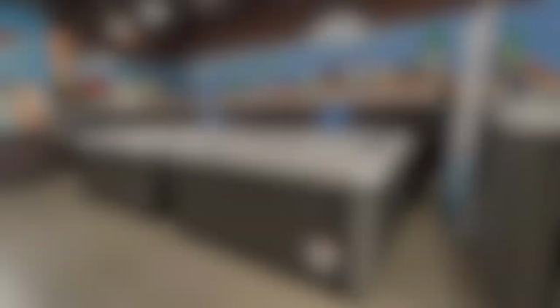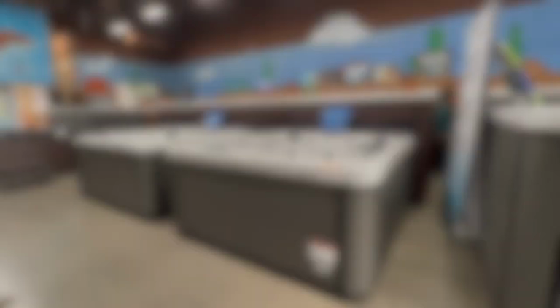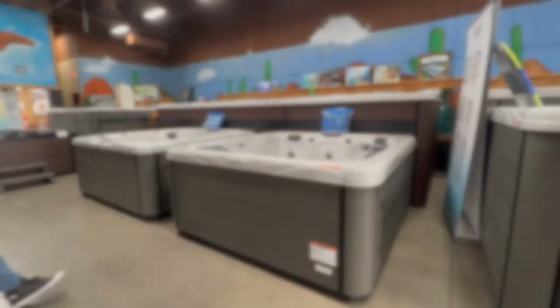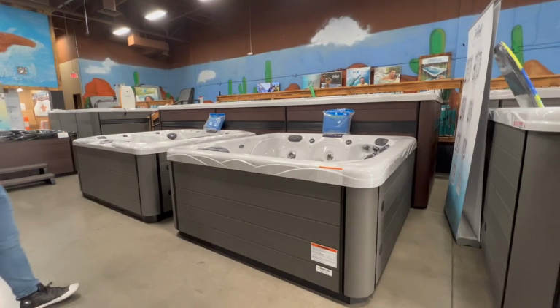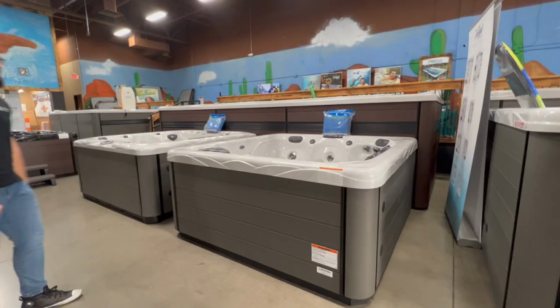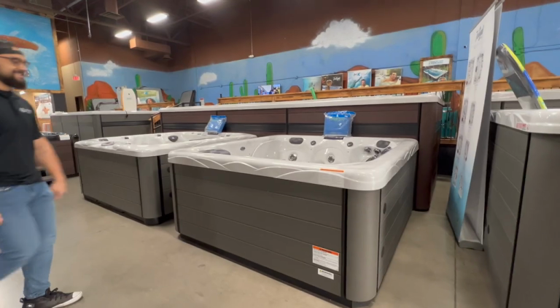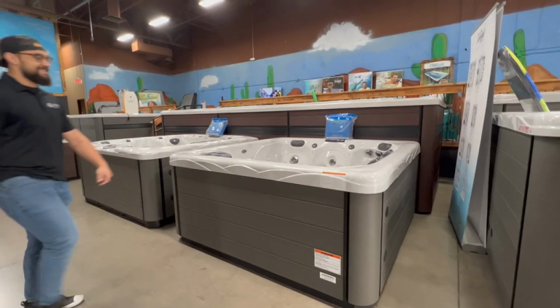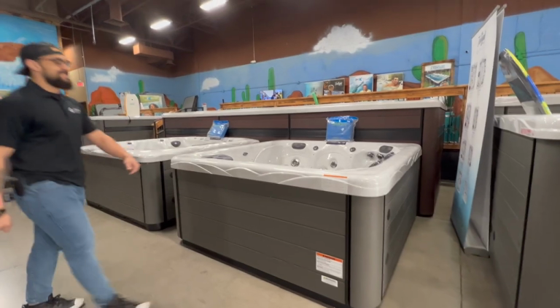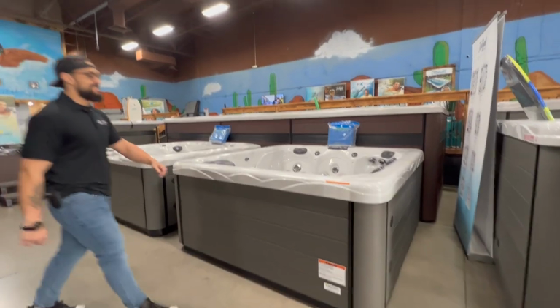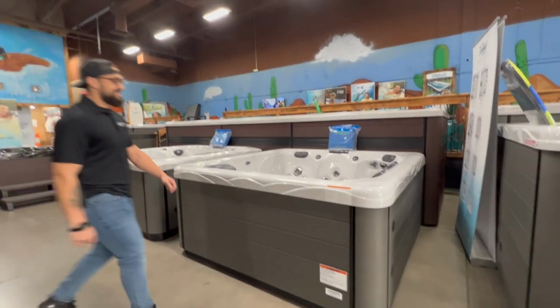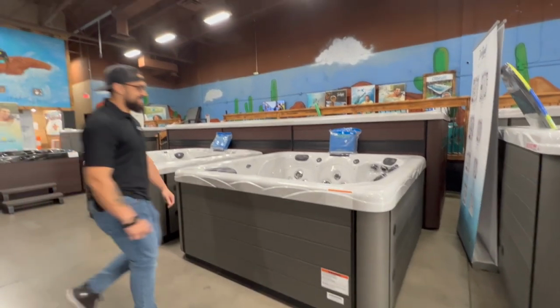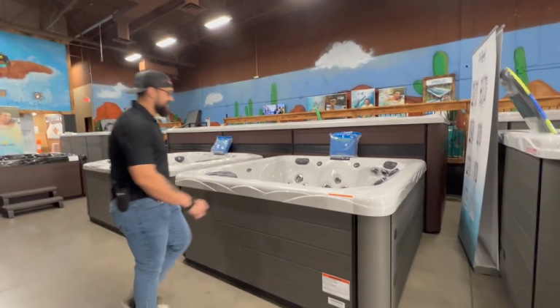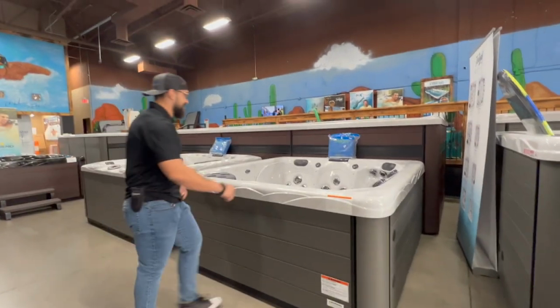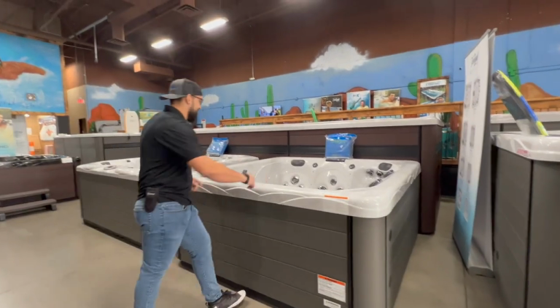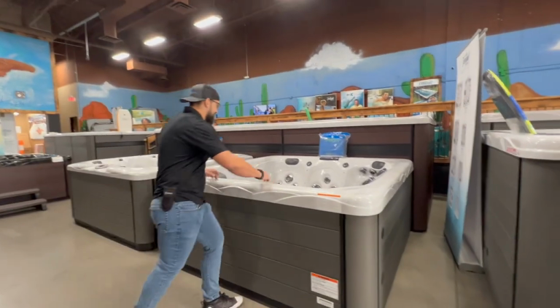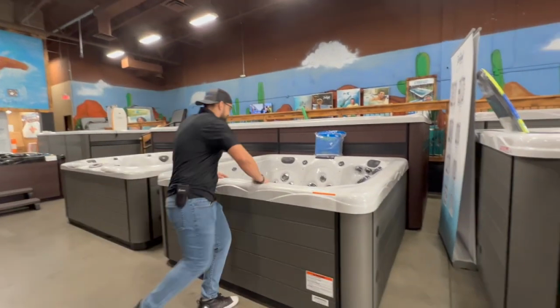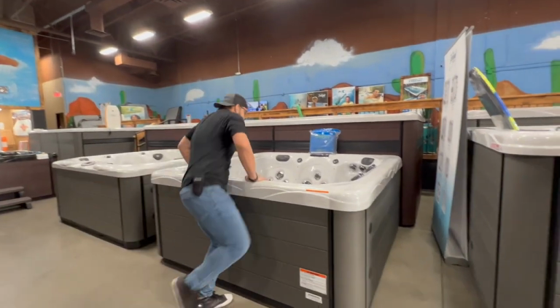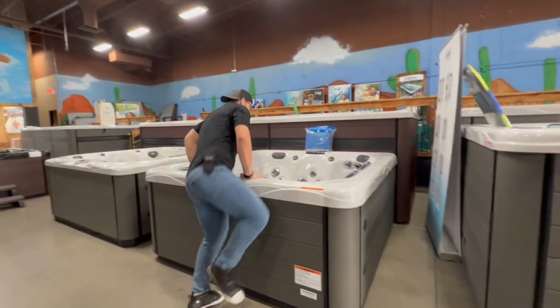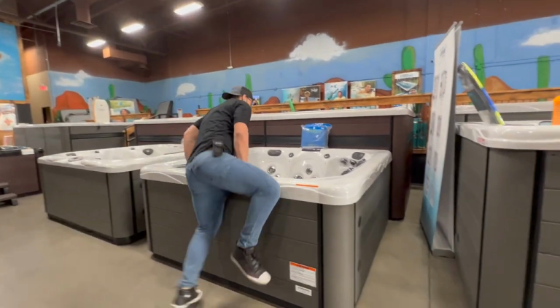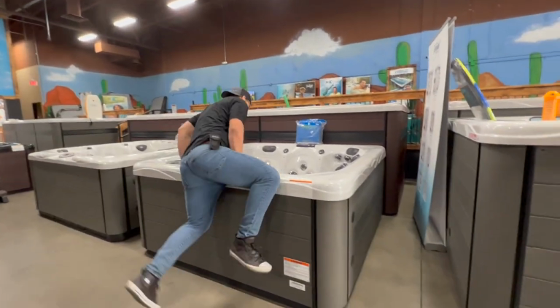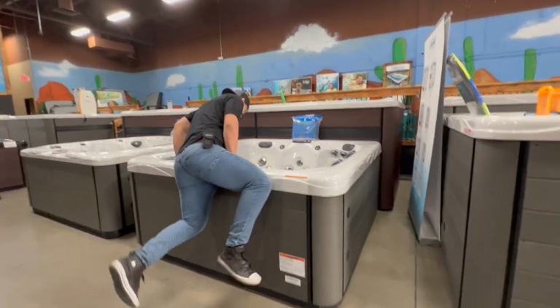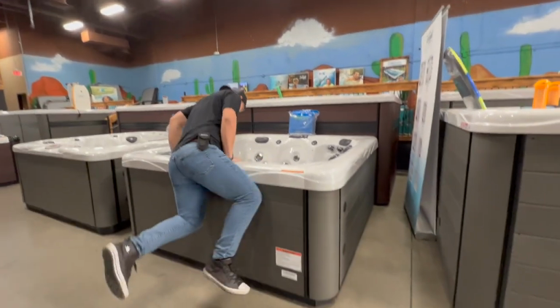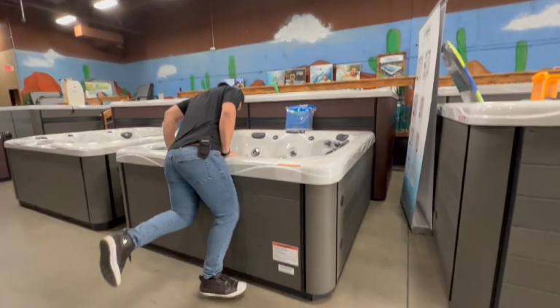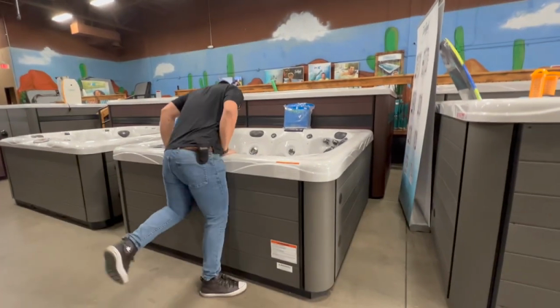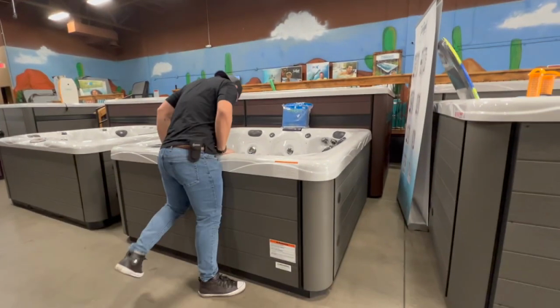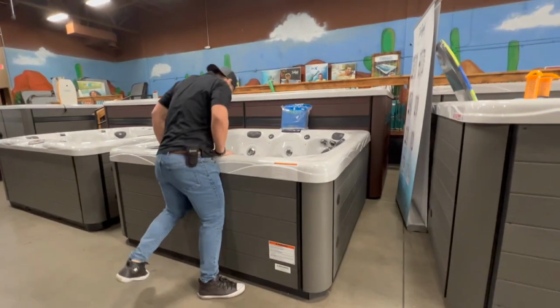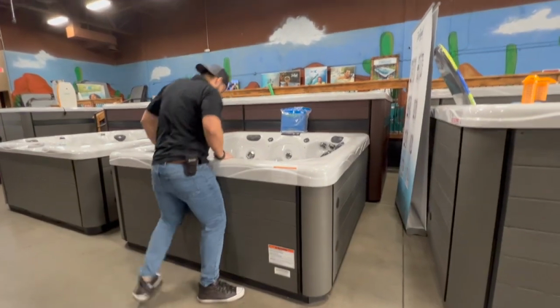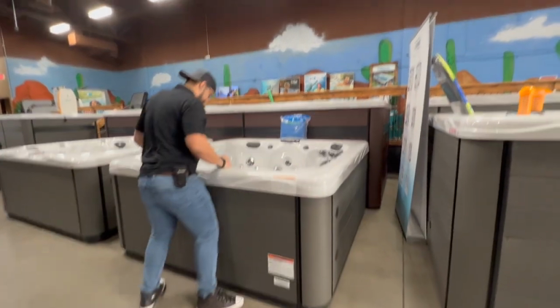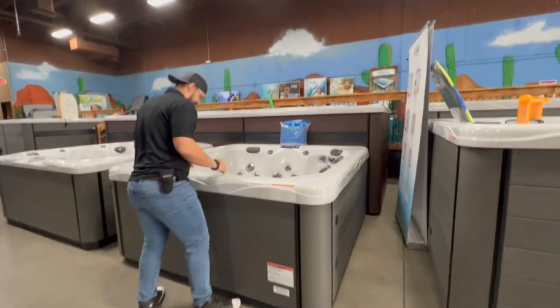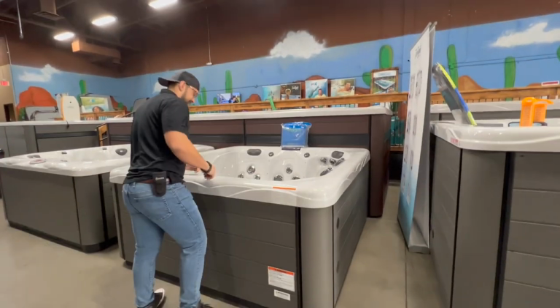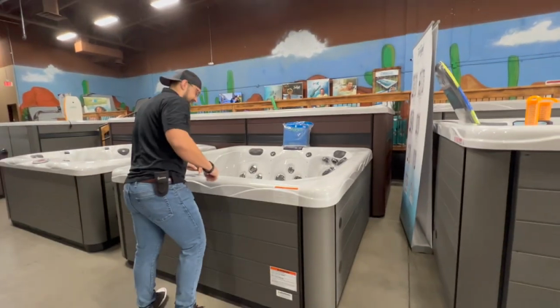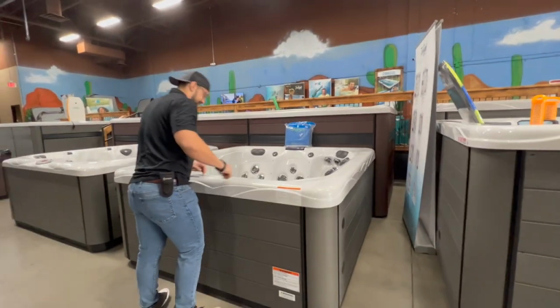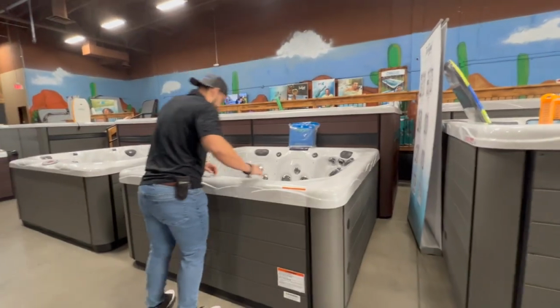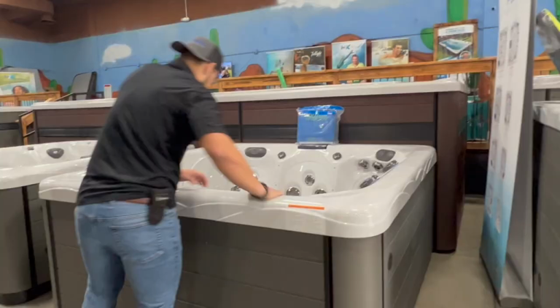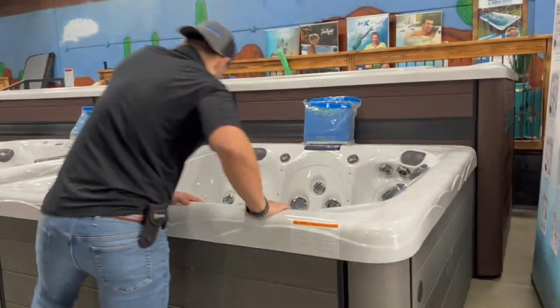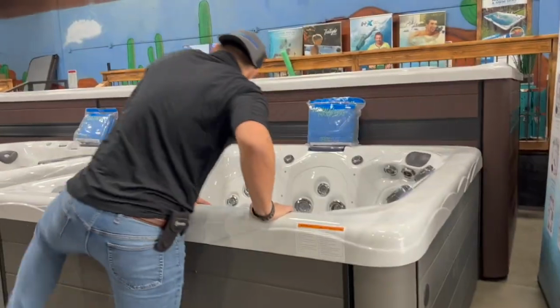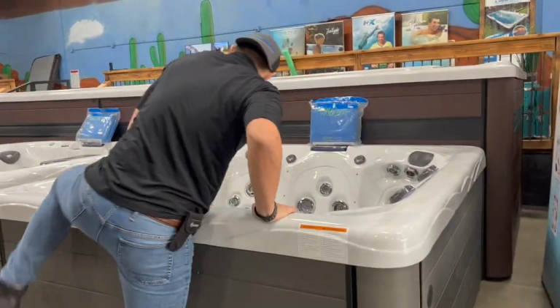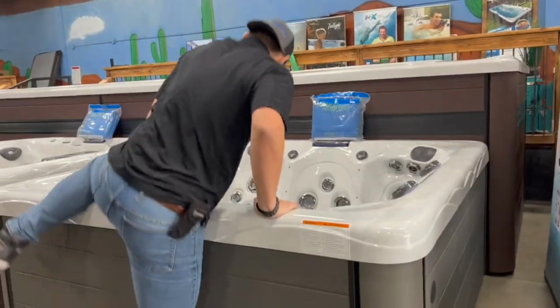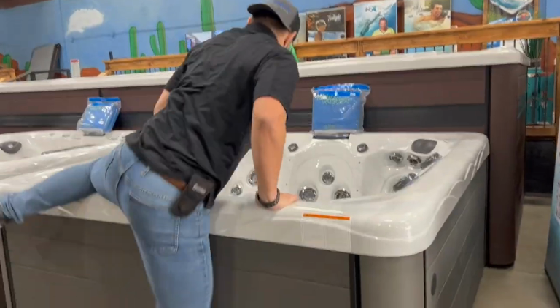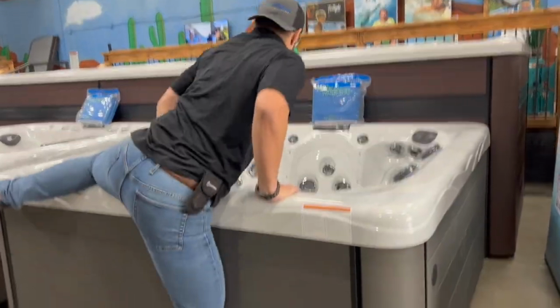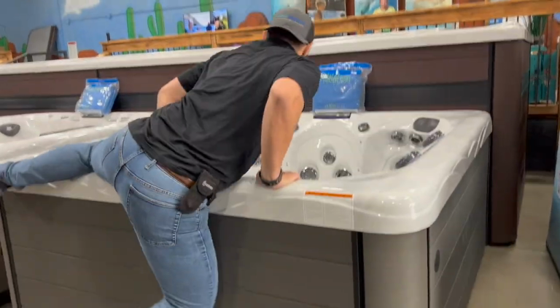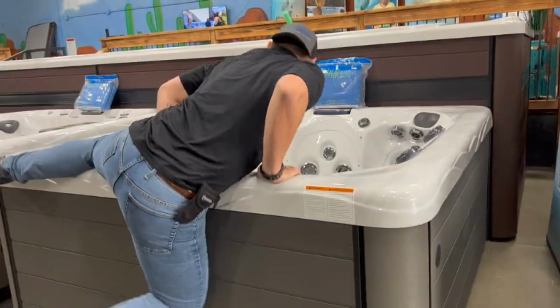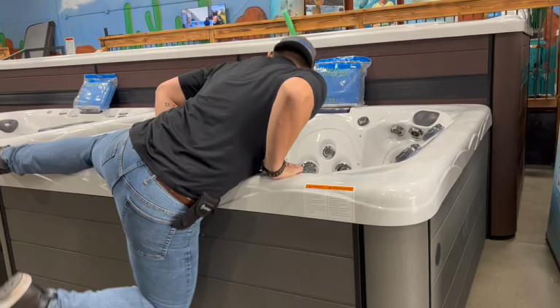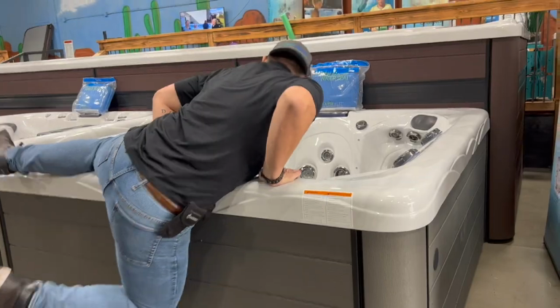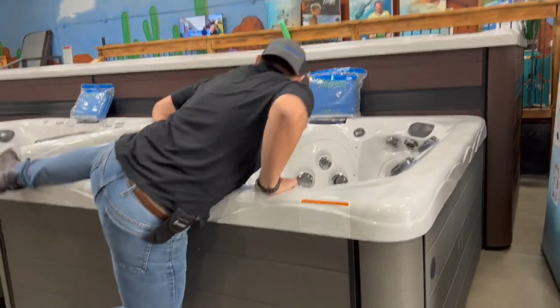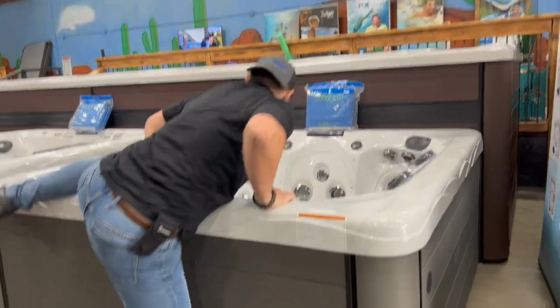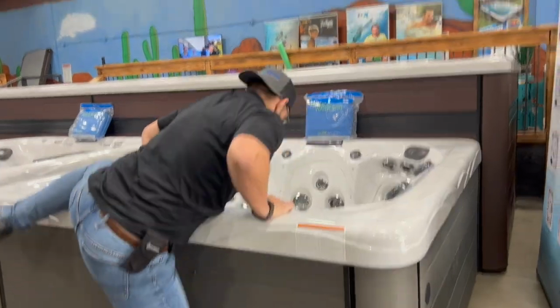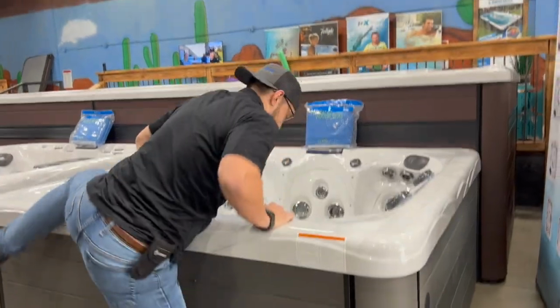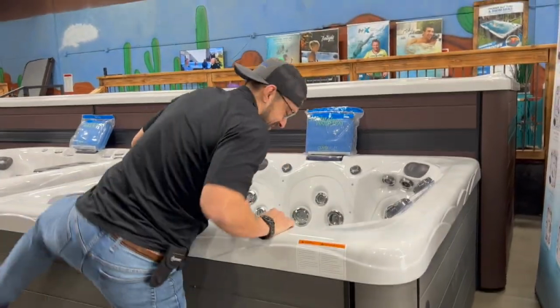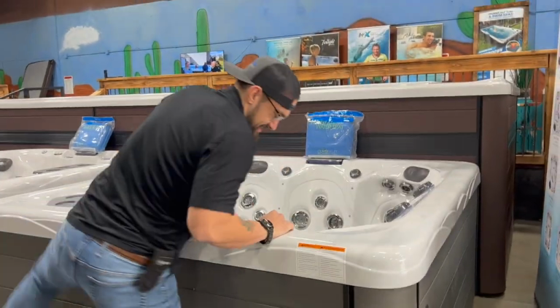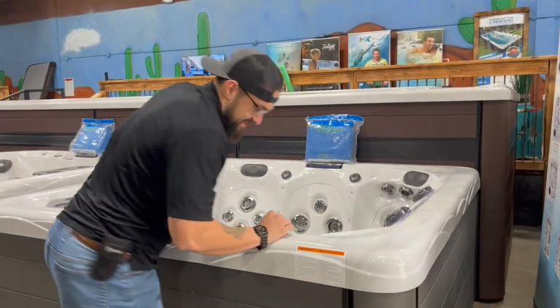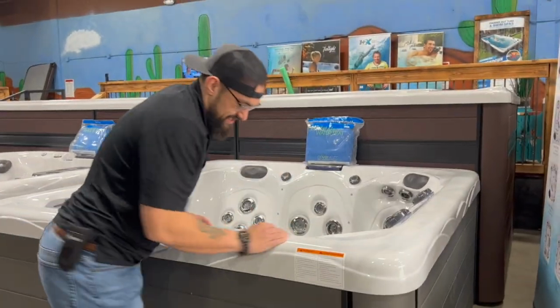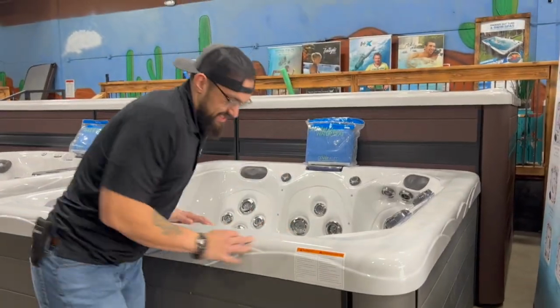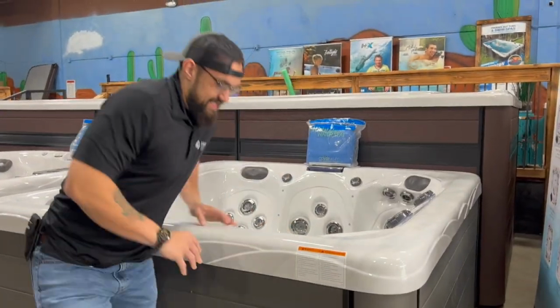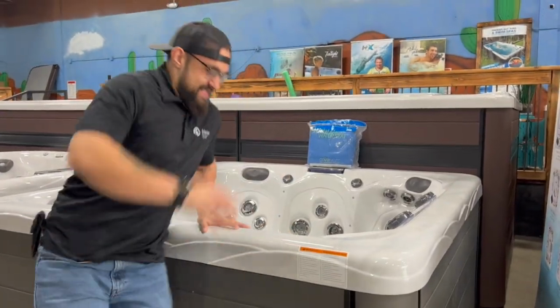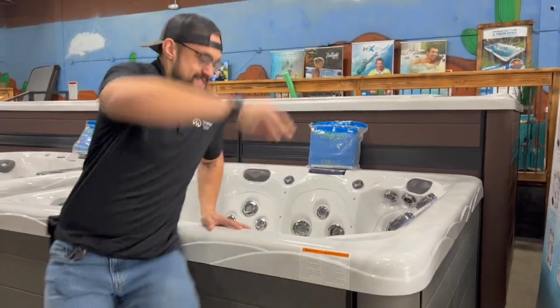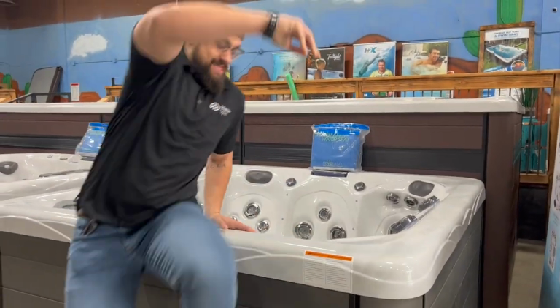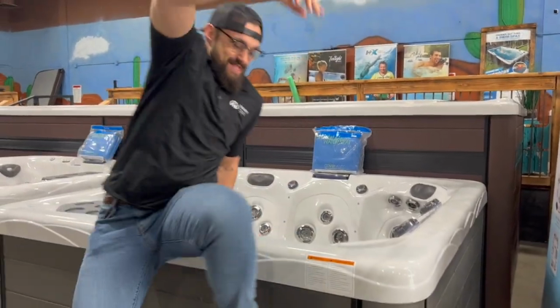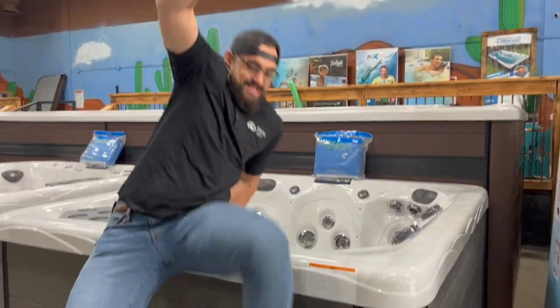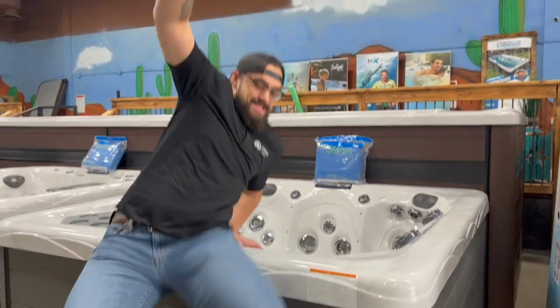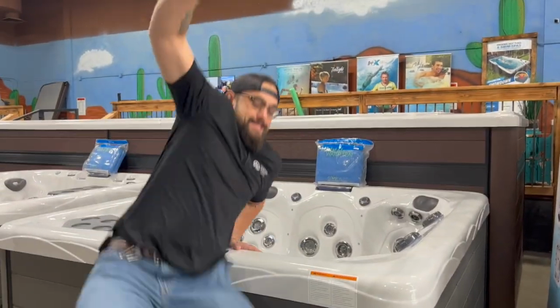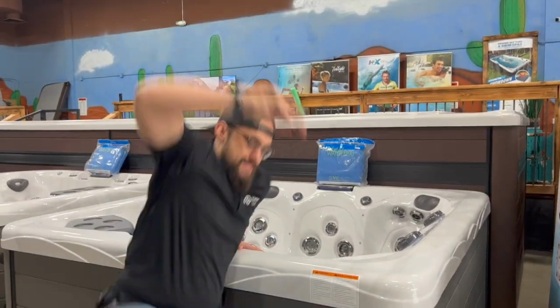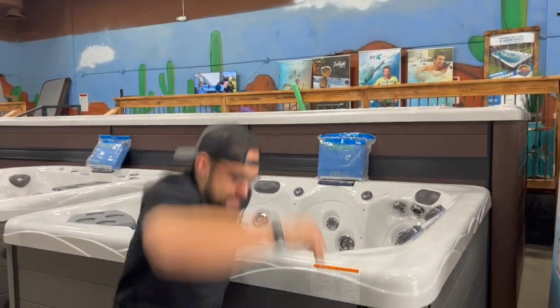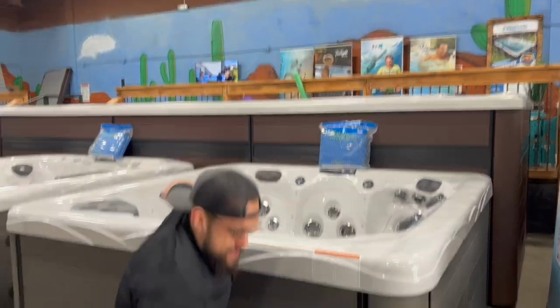If you've ever been injured in a hot tub entry accident, call Phoenix Hot Tubs today and we will fight for you.